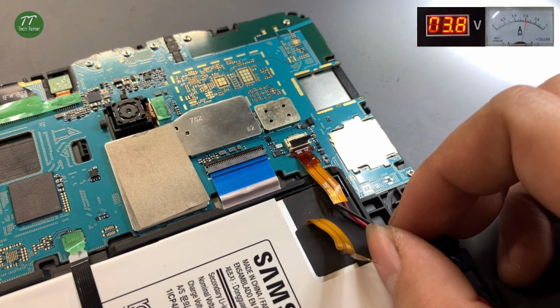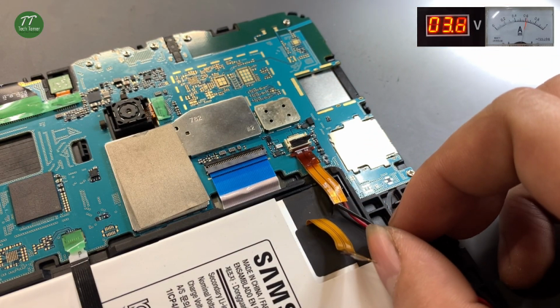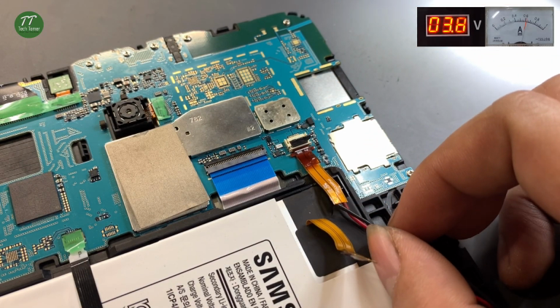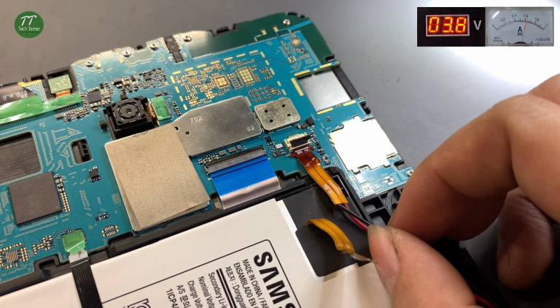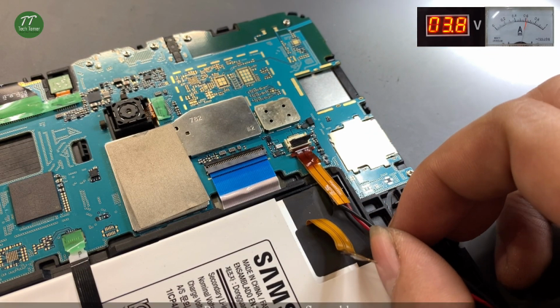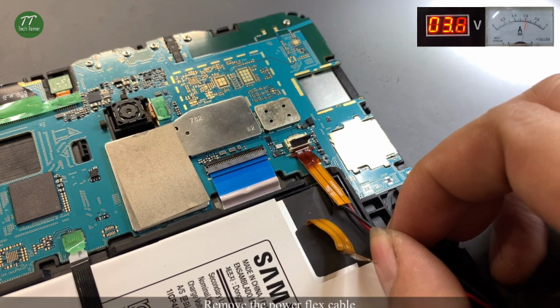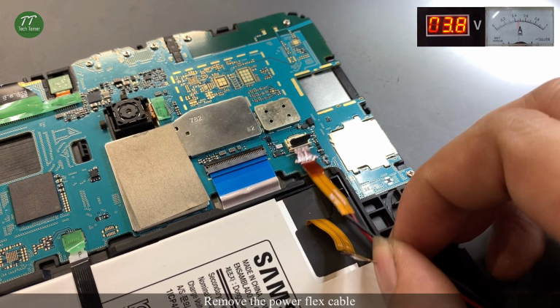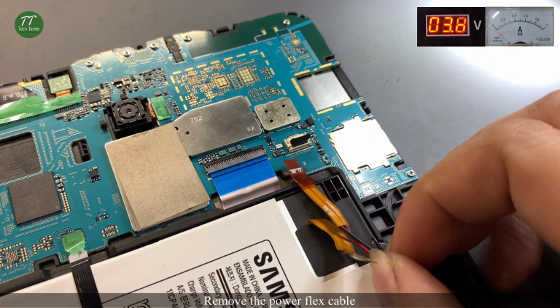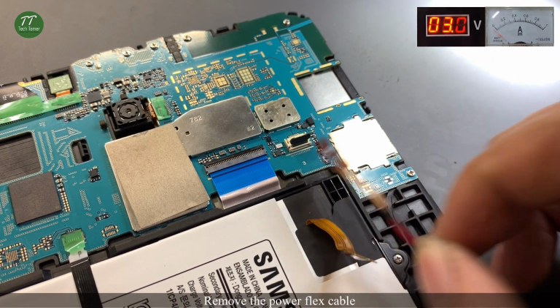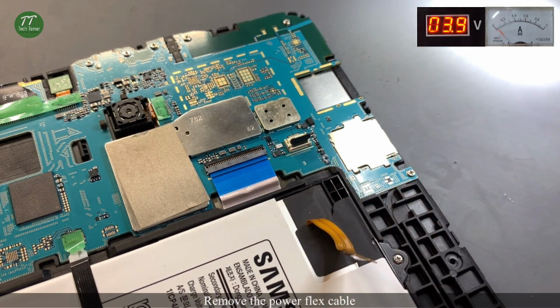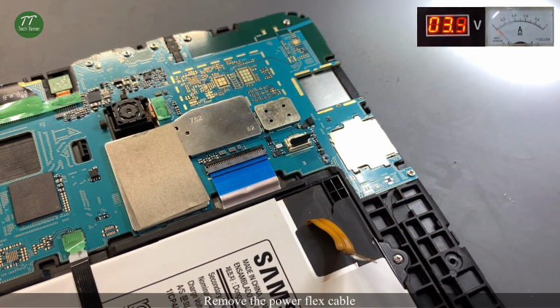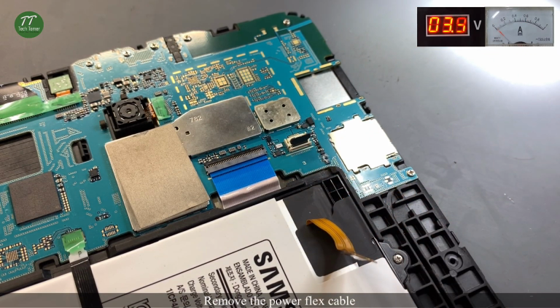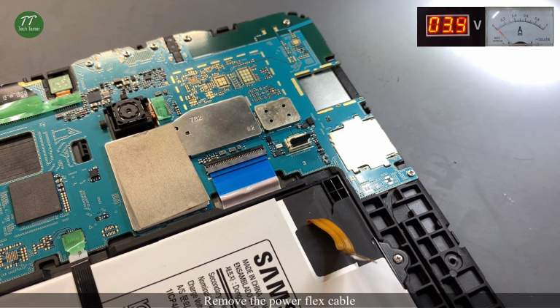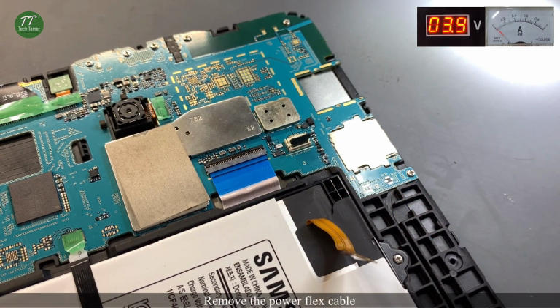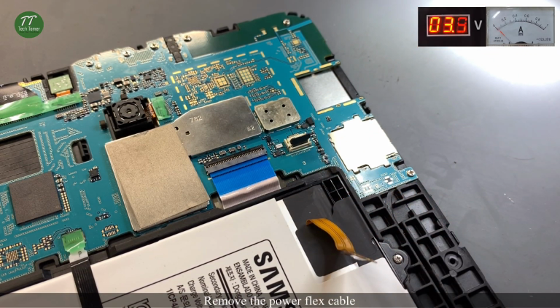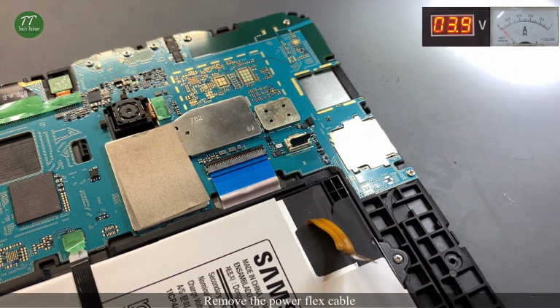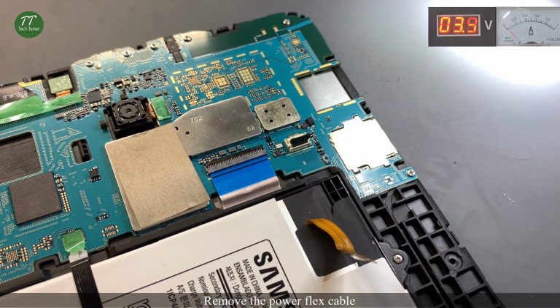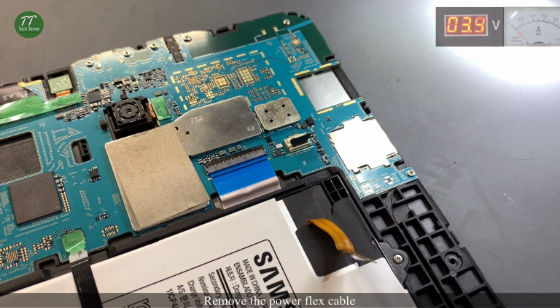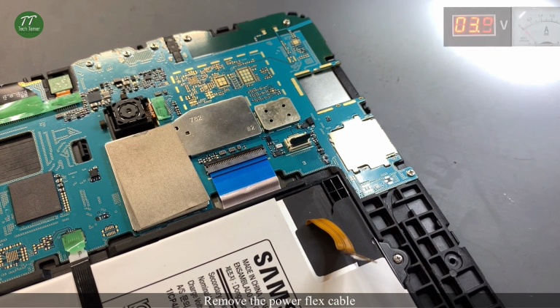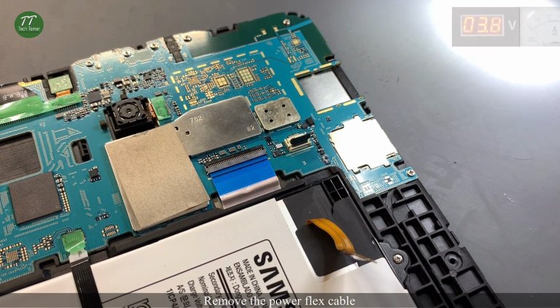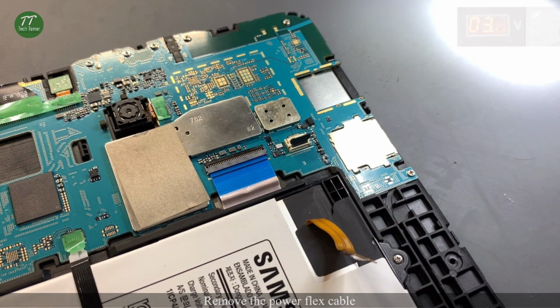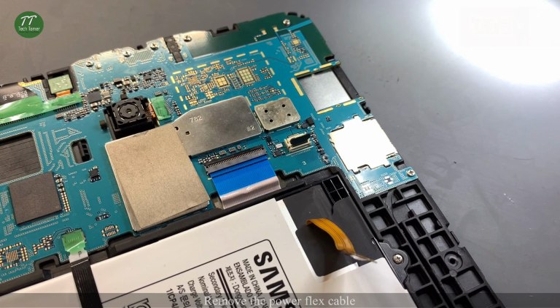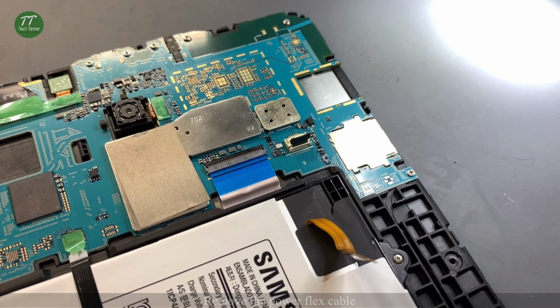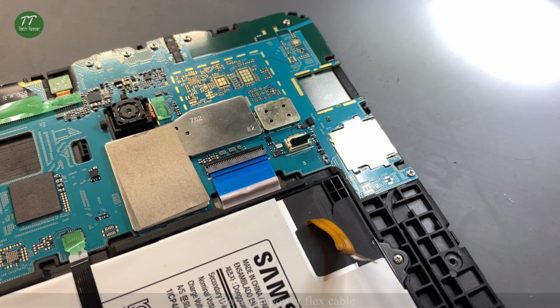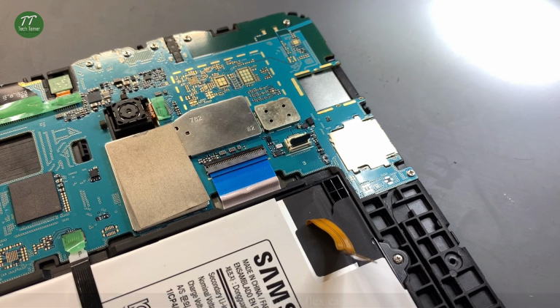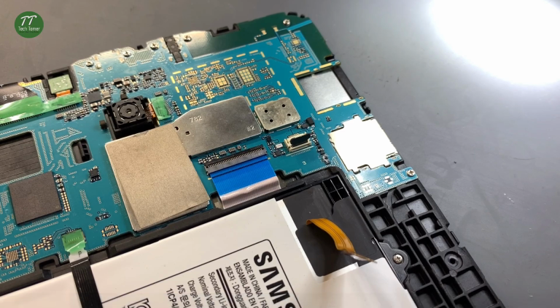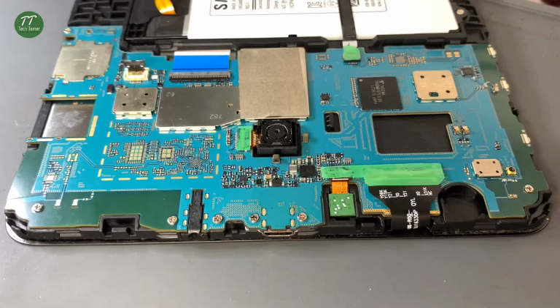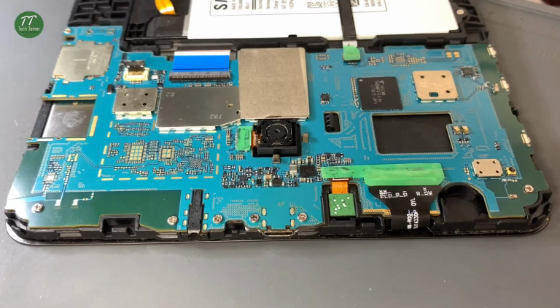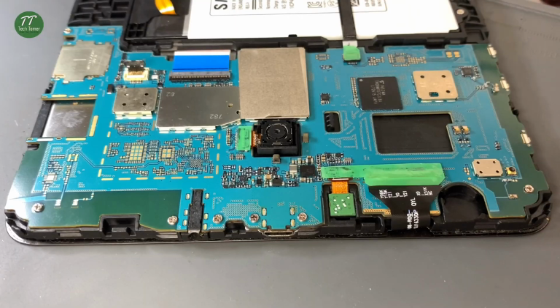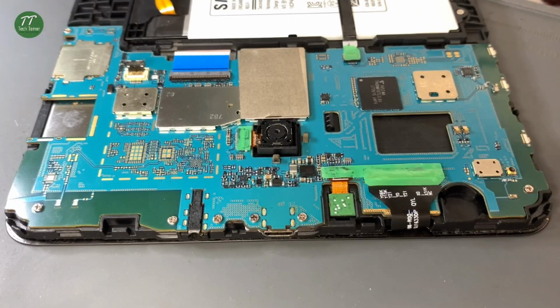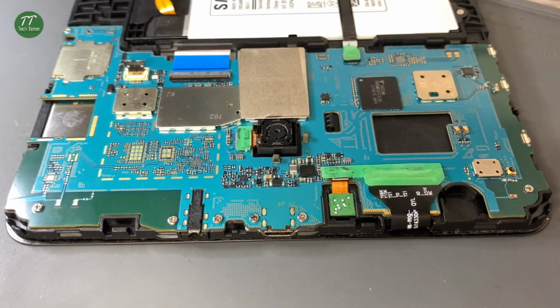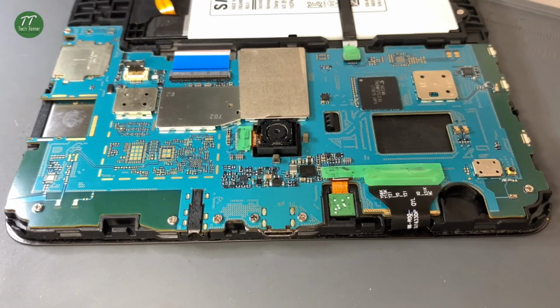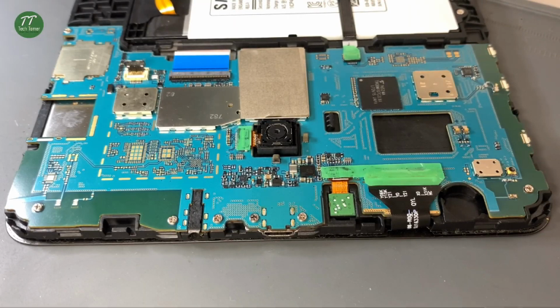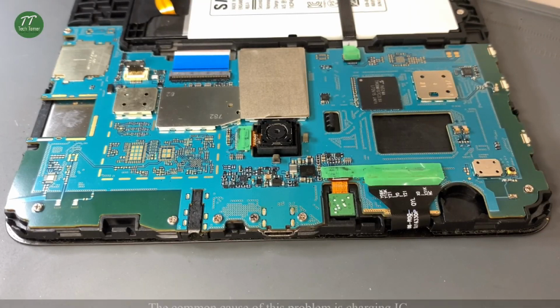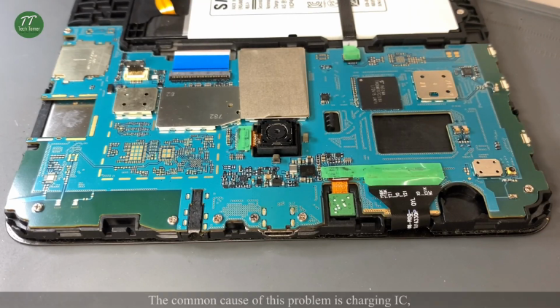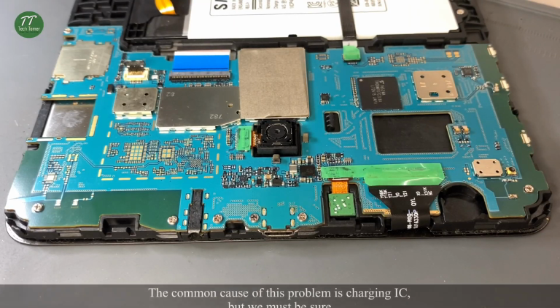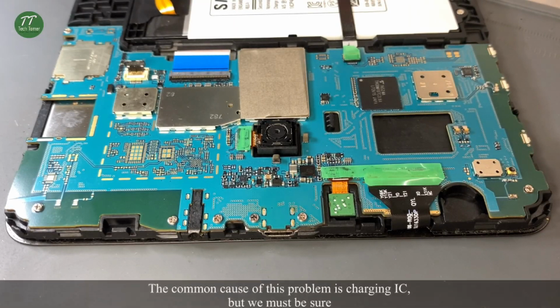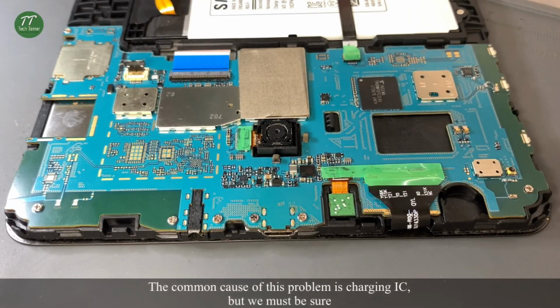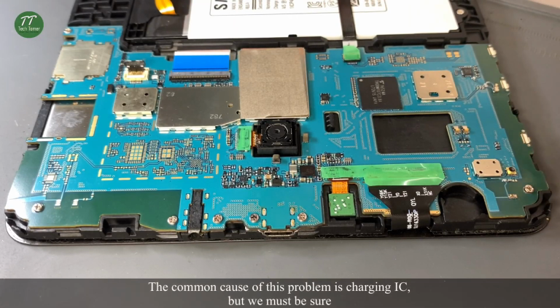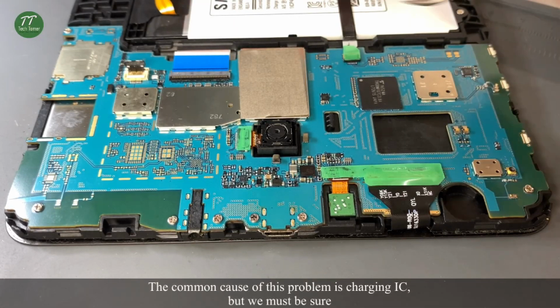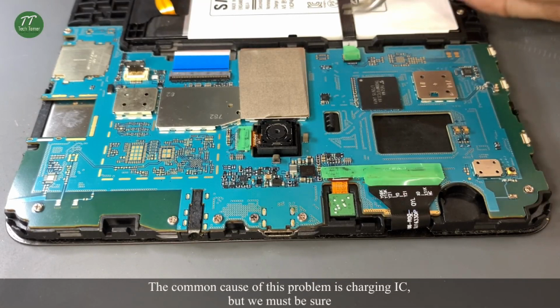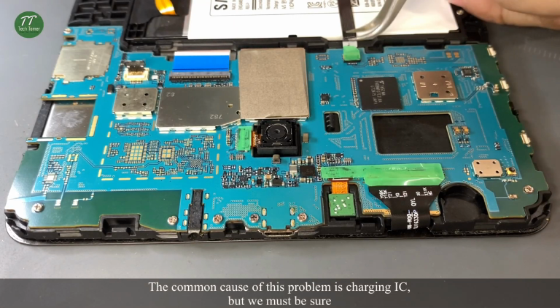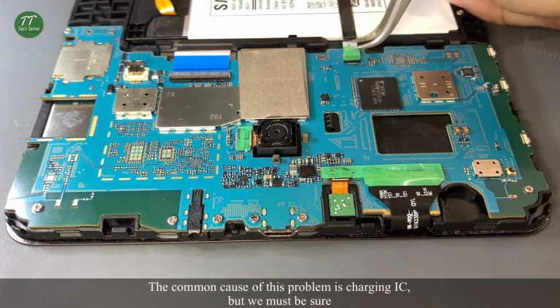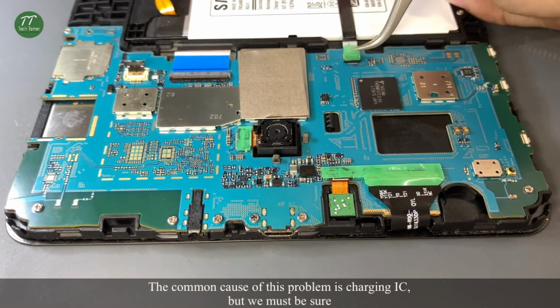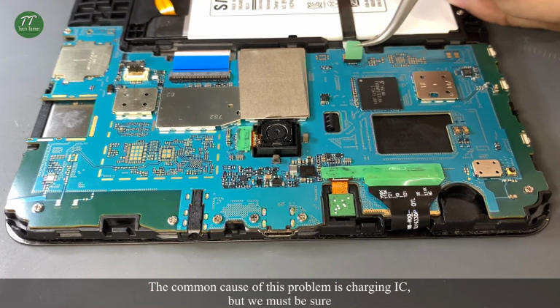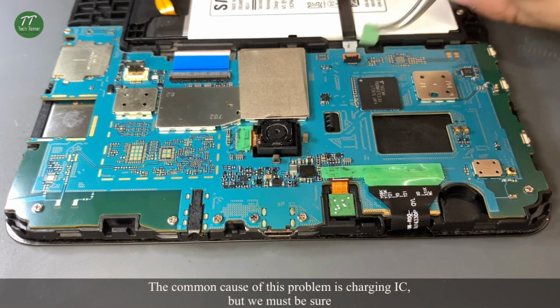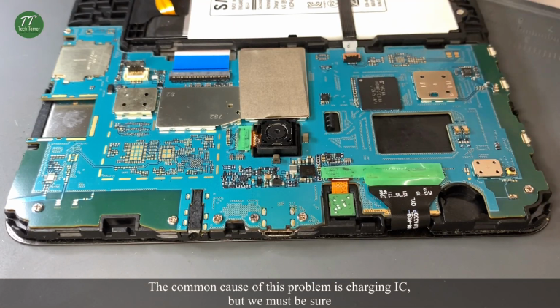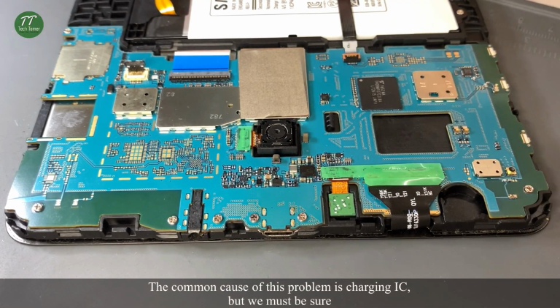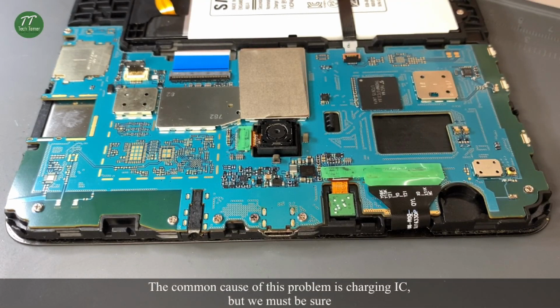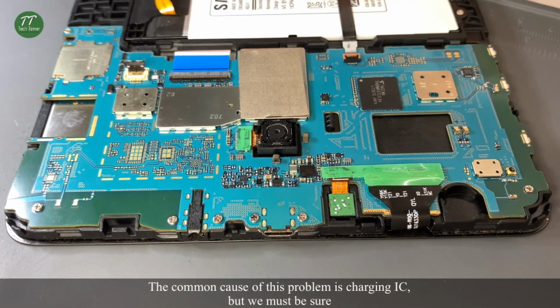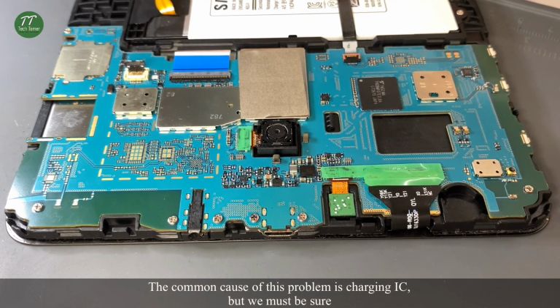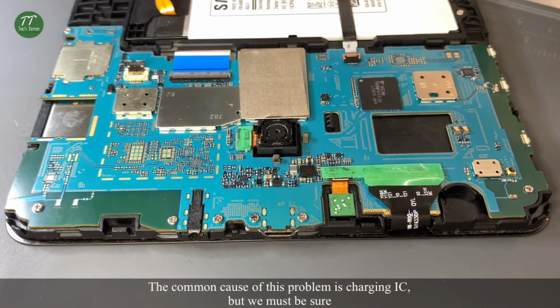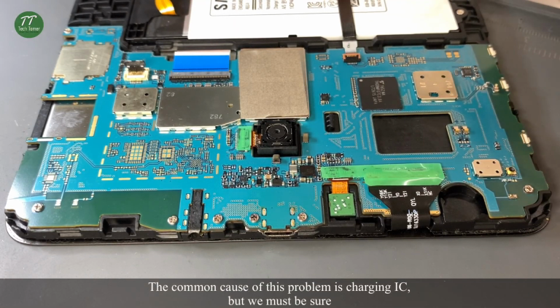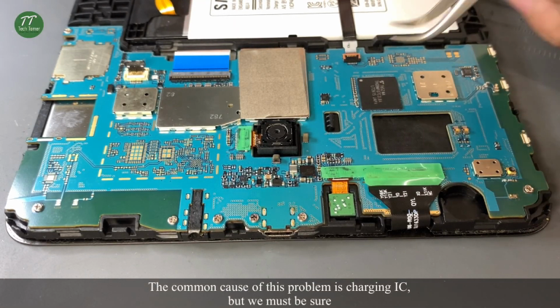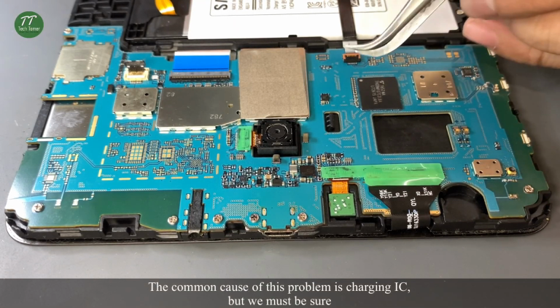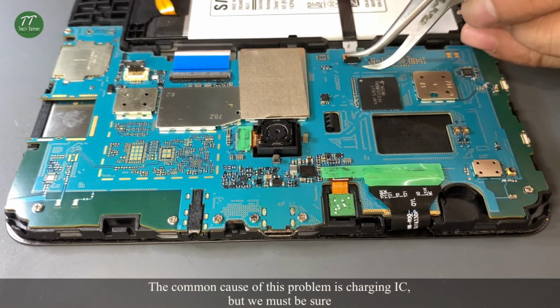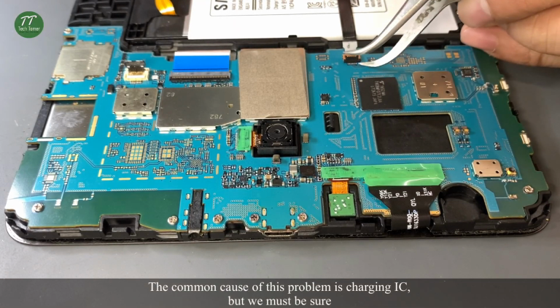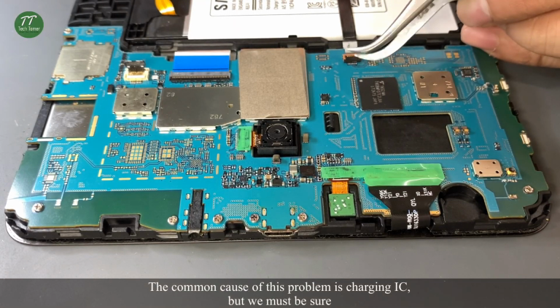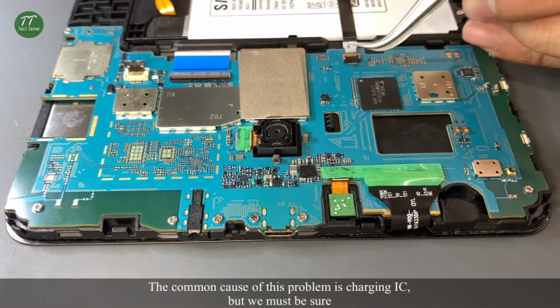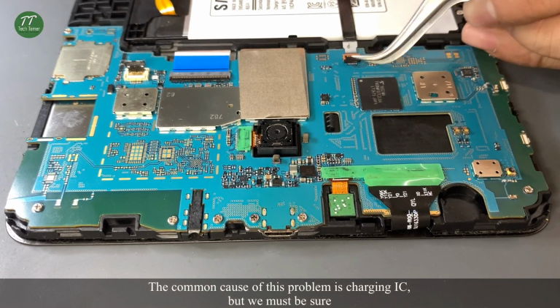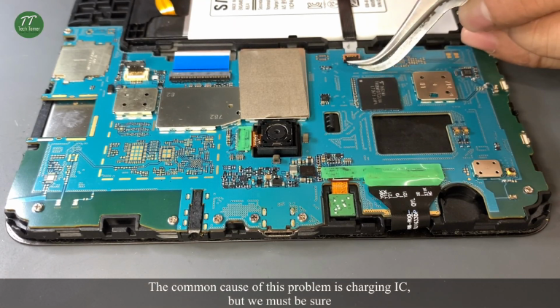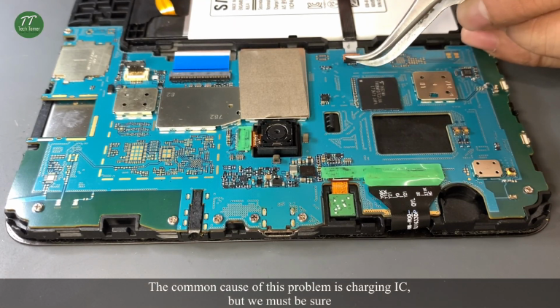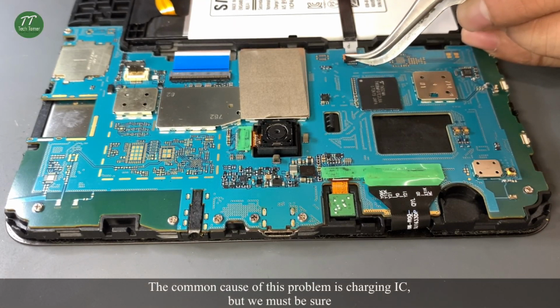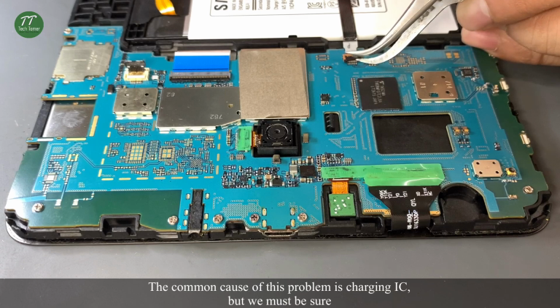Remove the power flex cable. The common cause of this problem is the charging IC, but we must be sure.